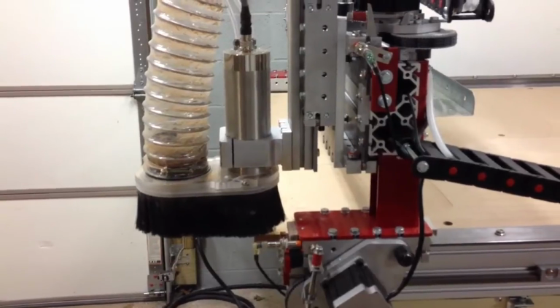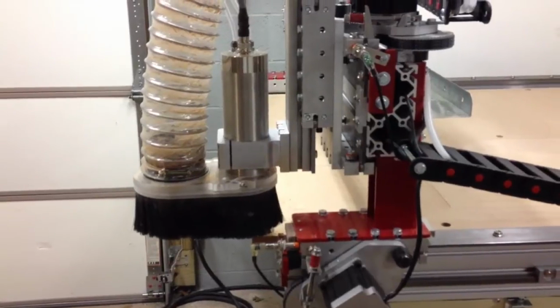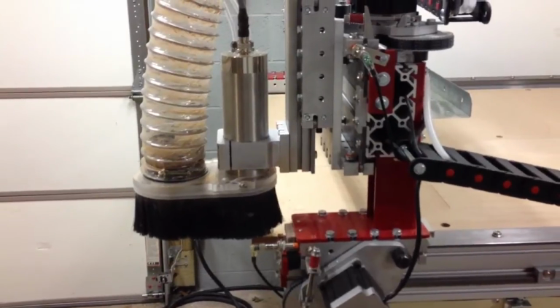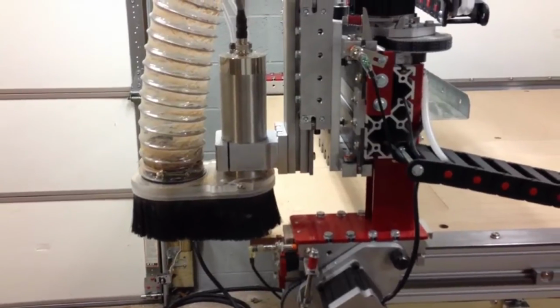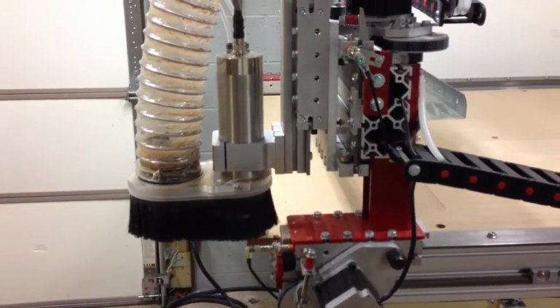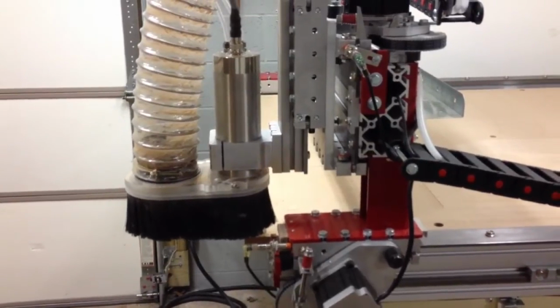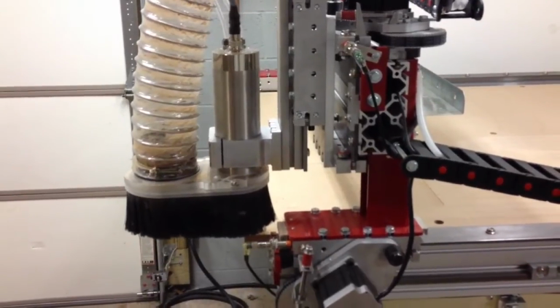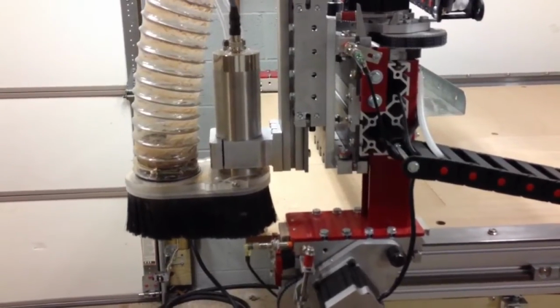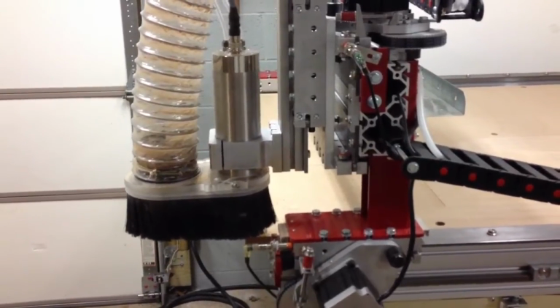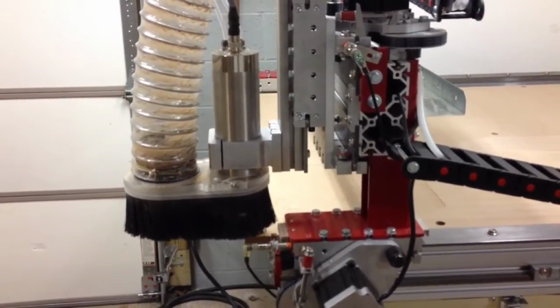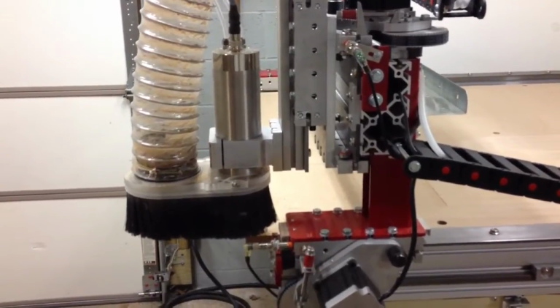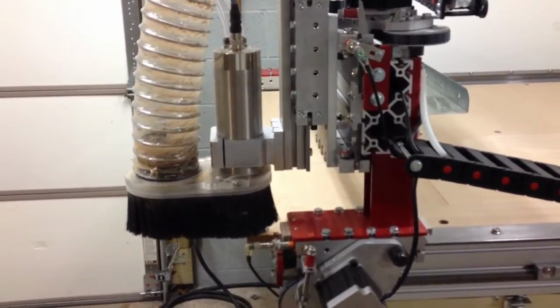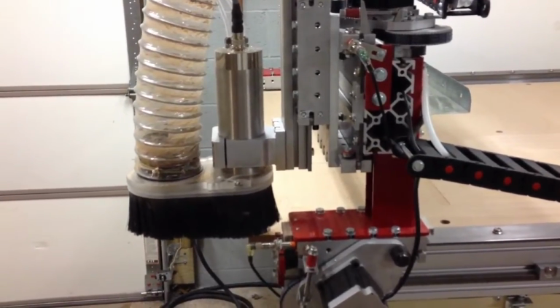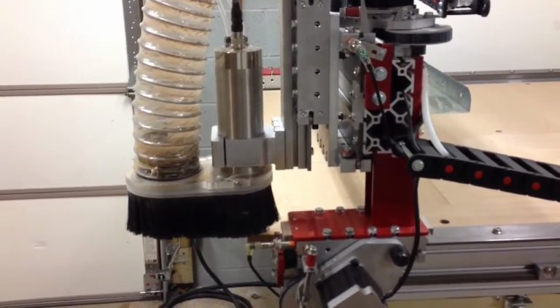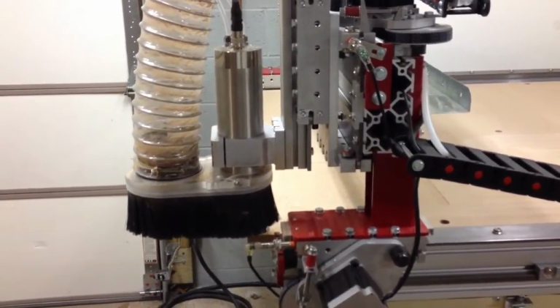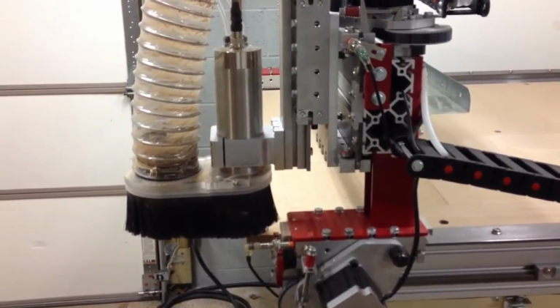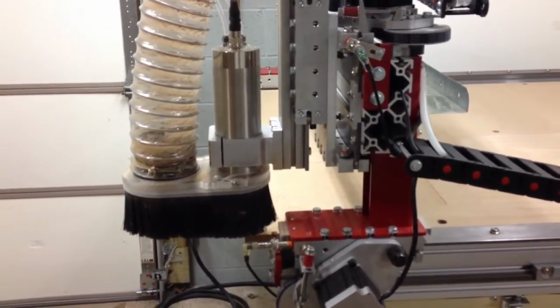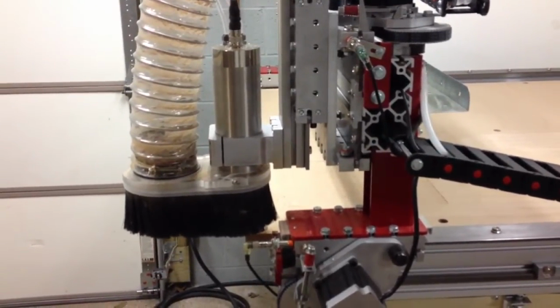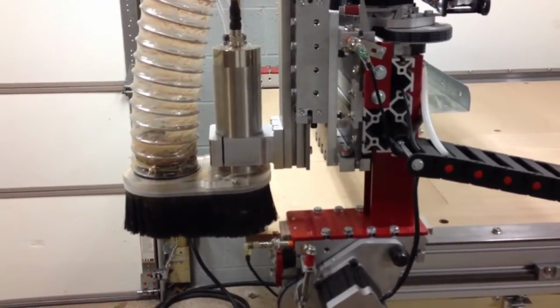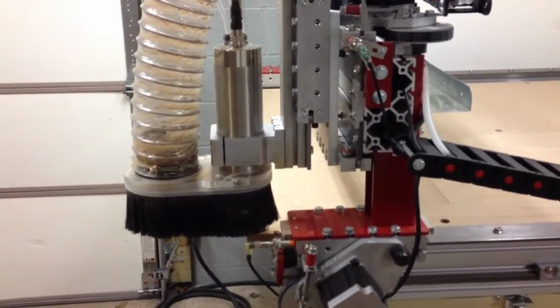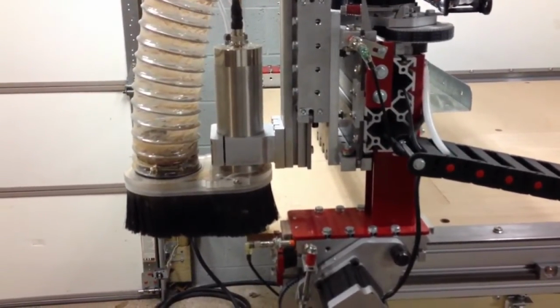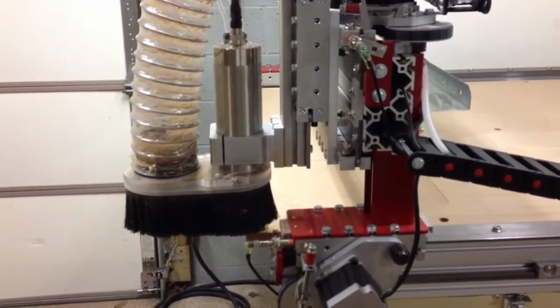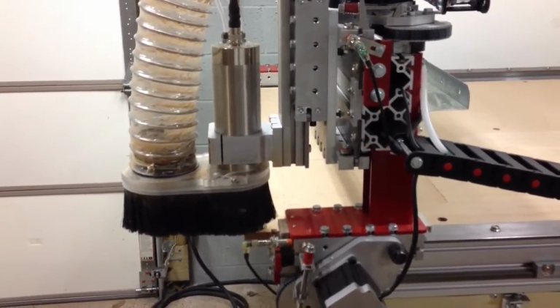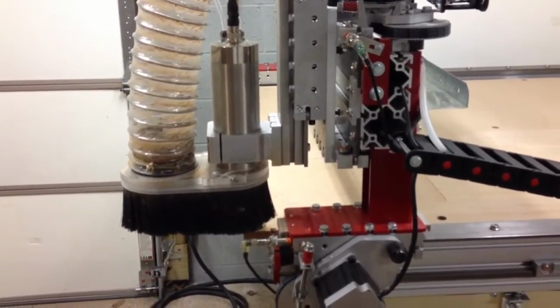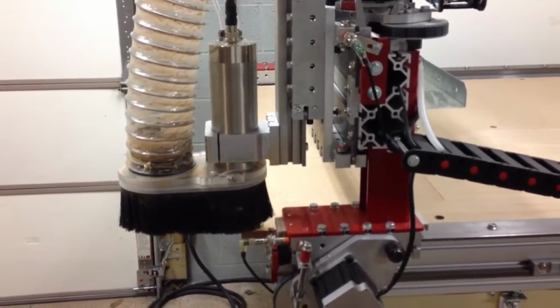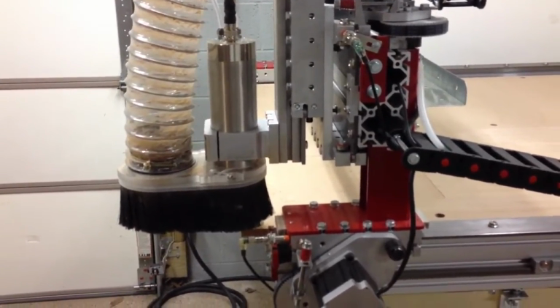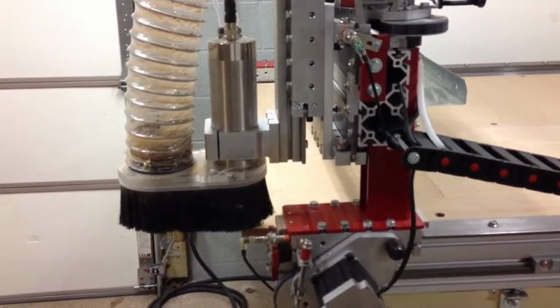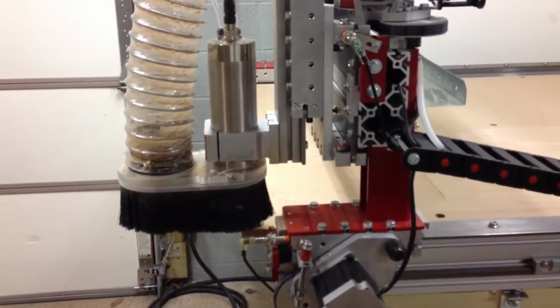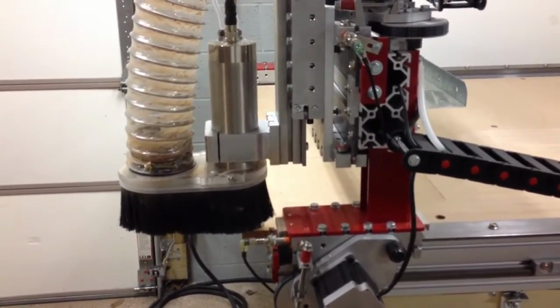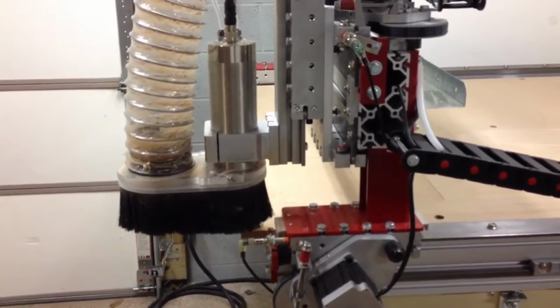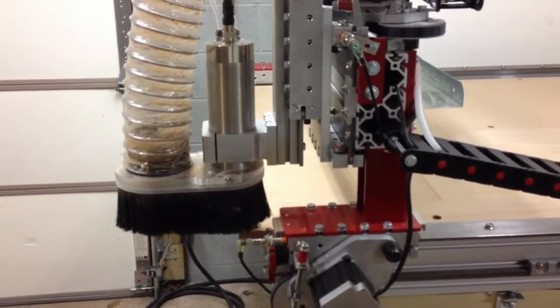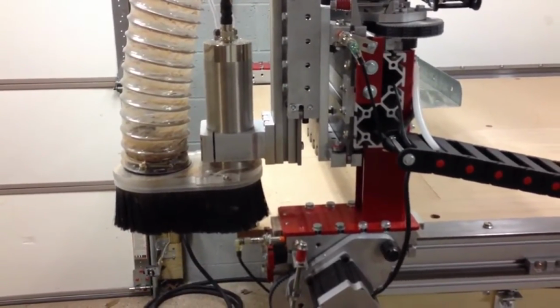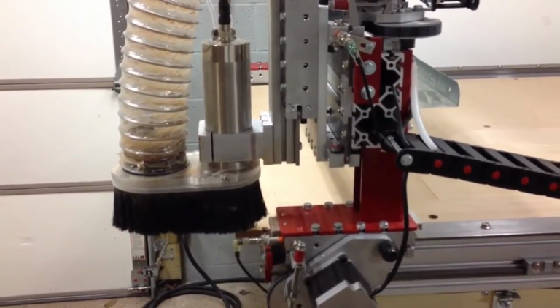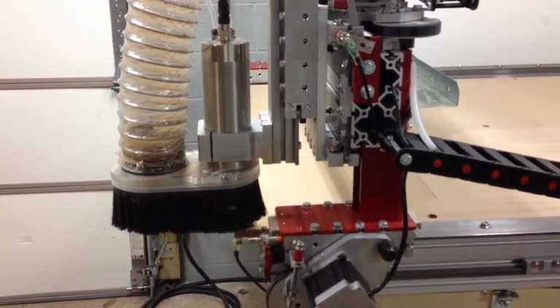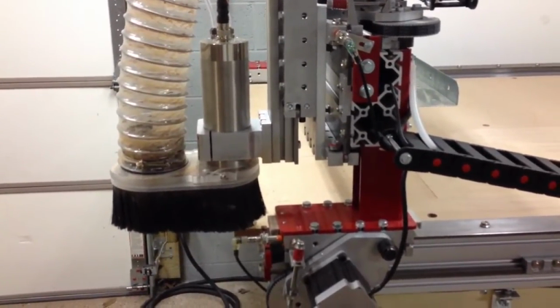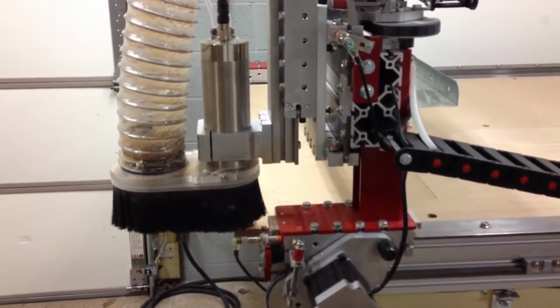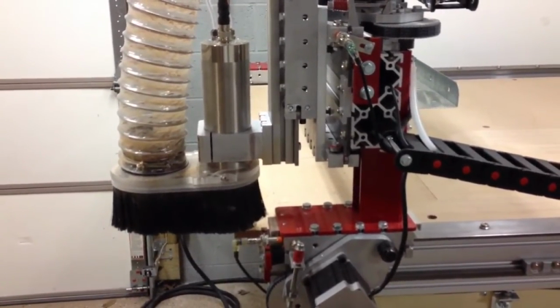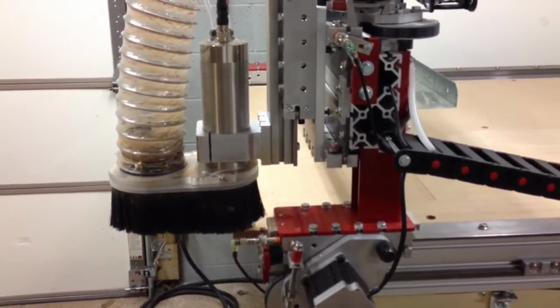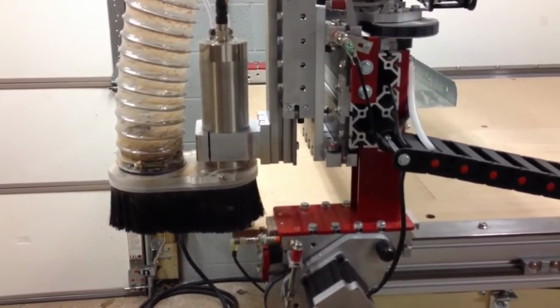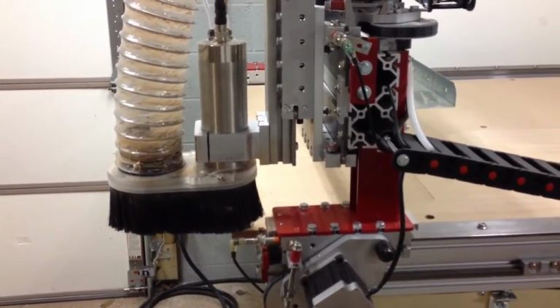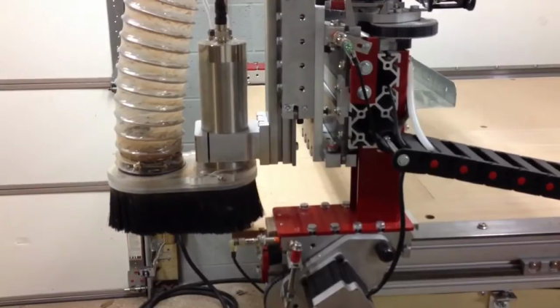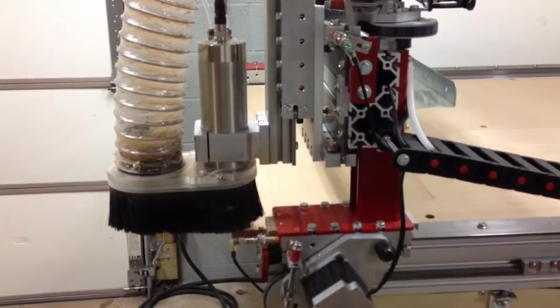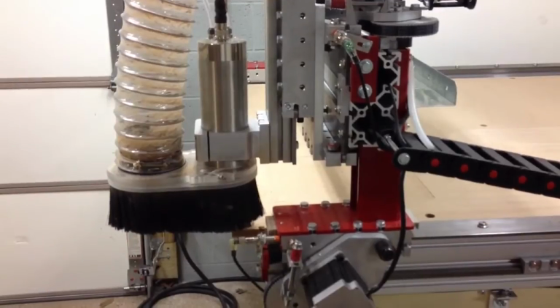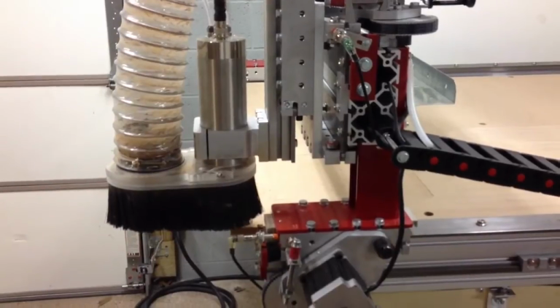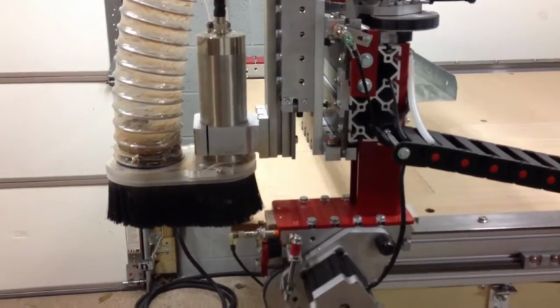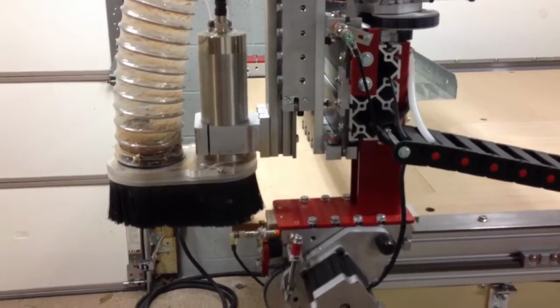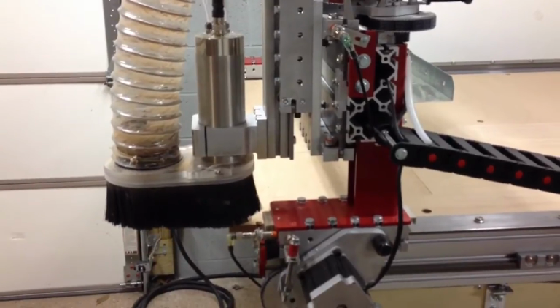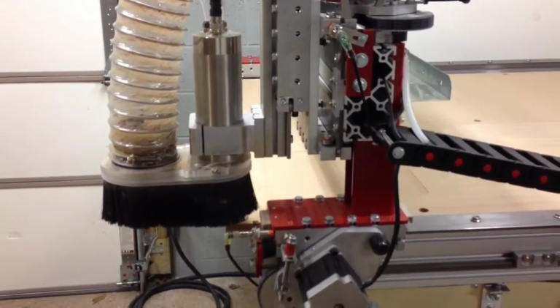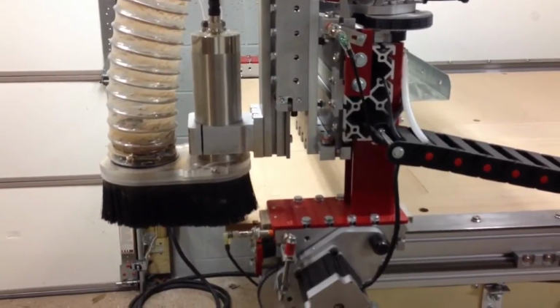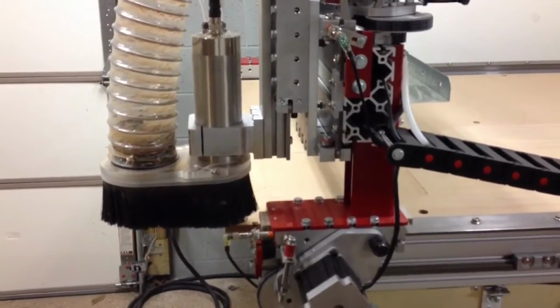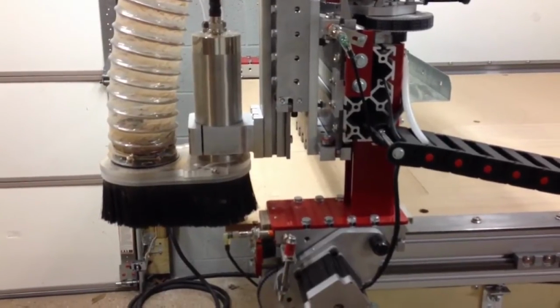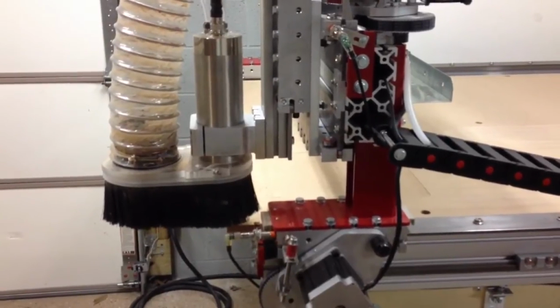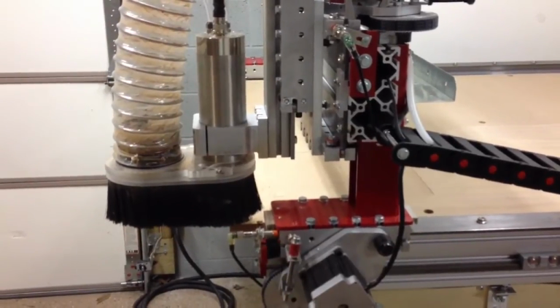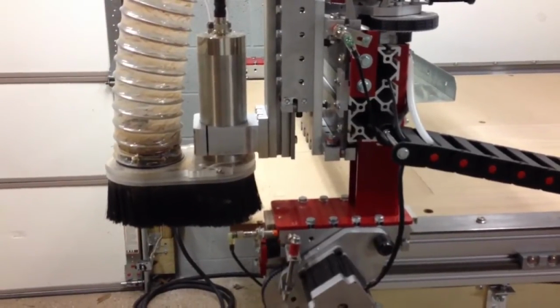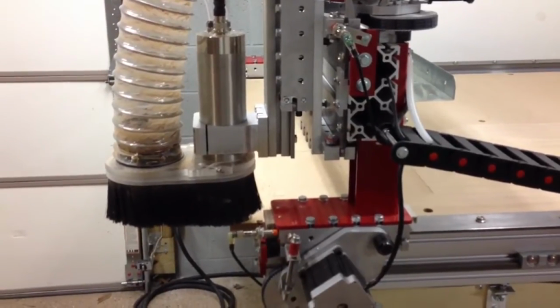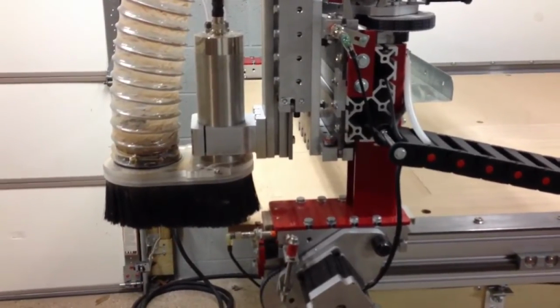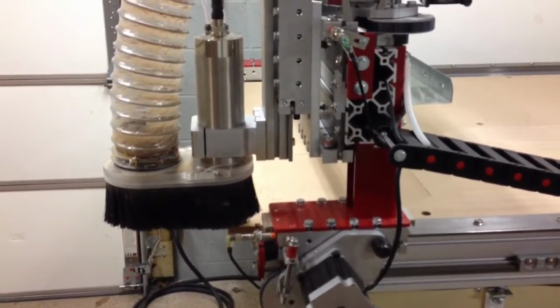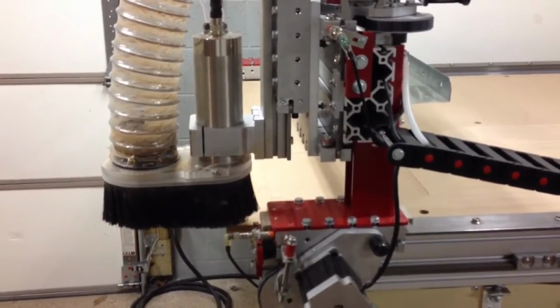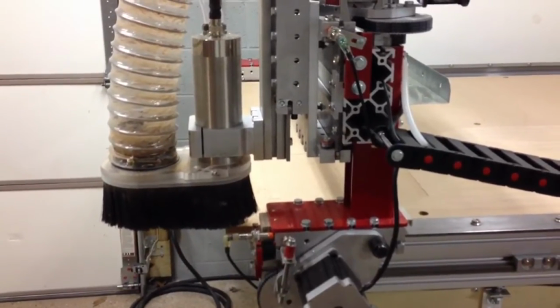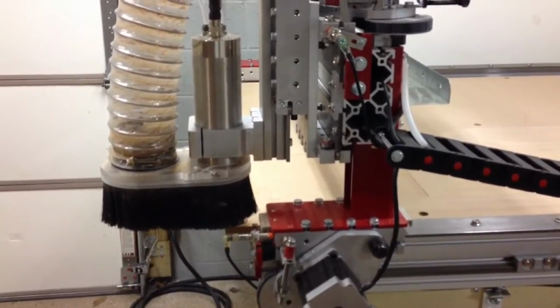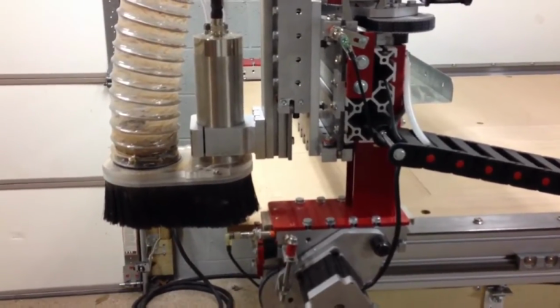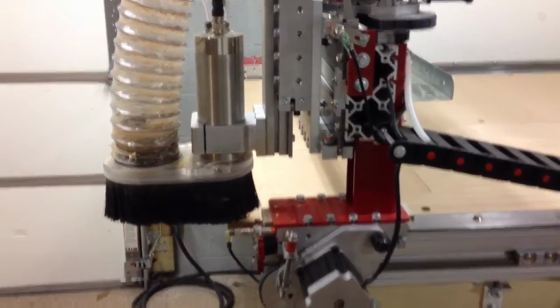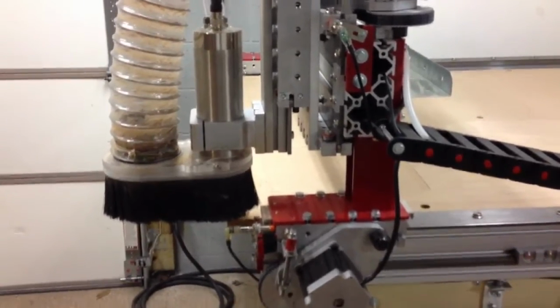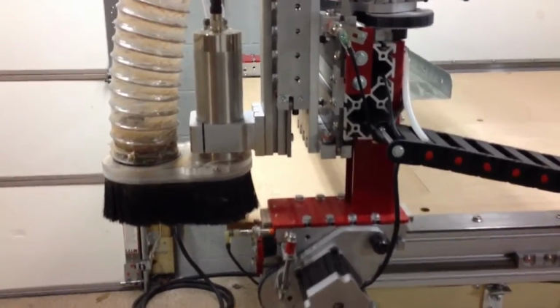Hello YouTube, Dirk the Eng here, bringing you another video update on my CNC router parts 4896.